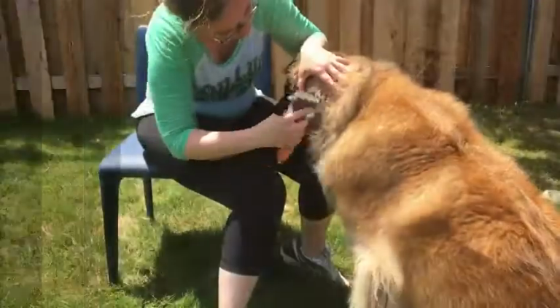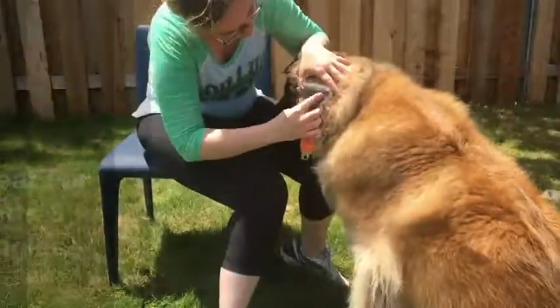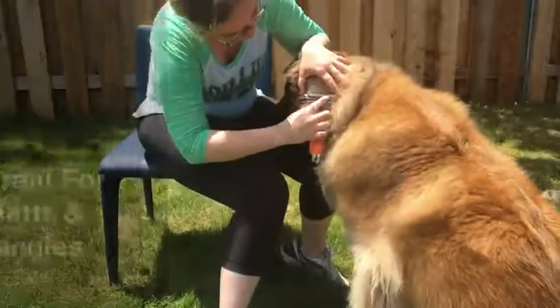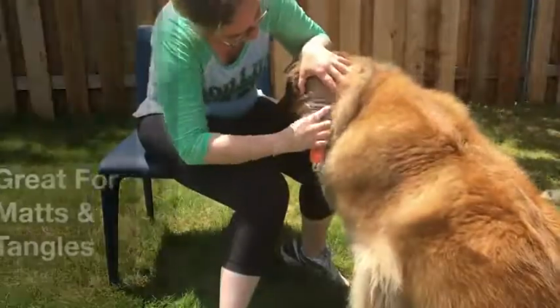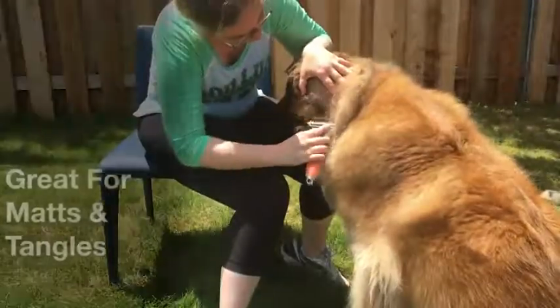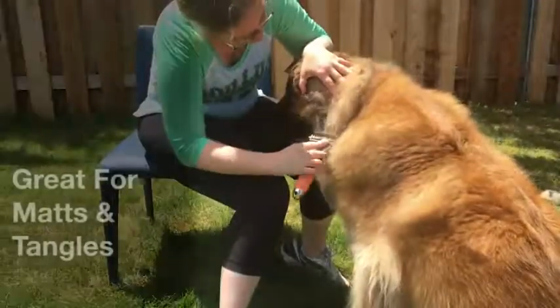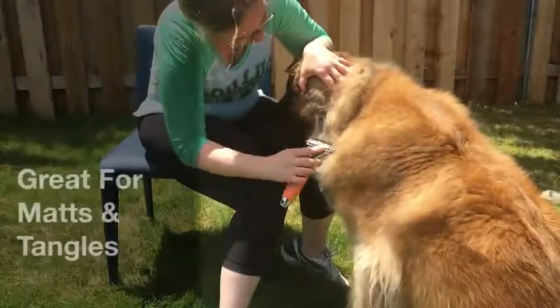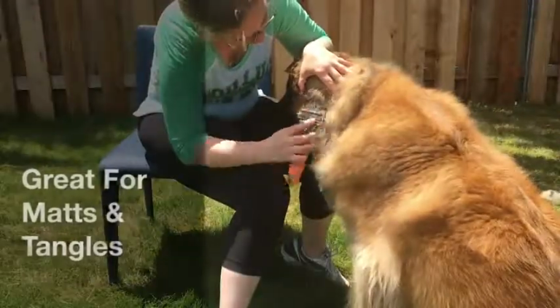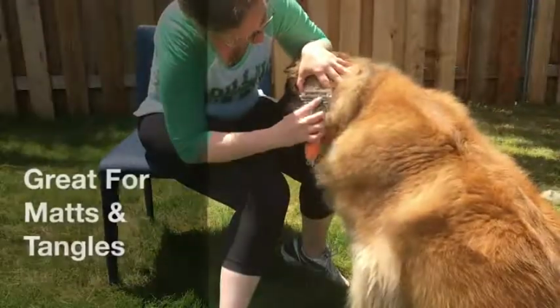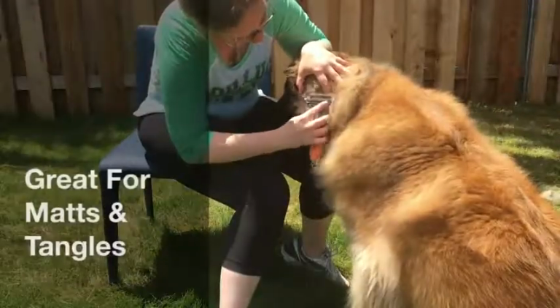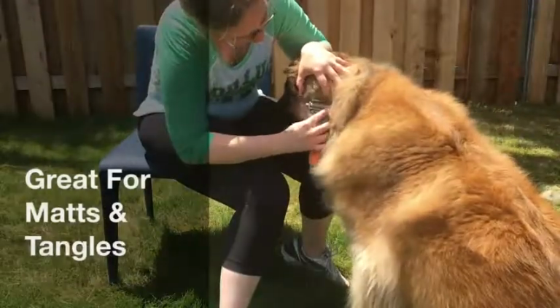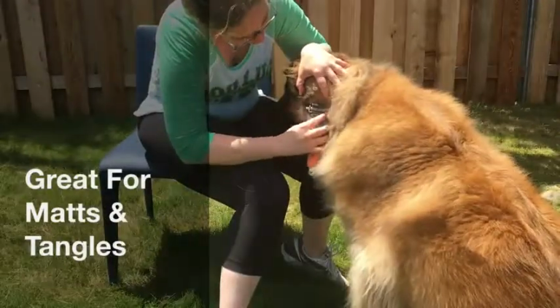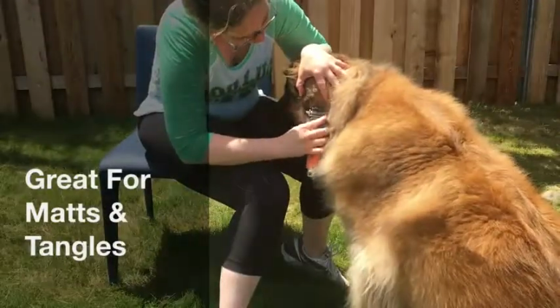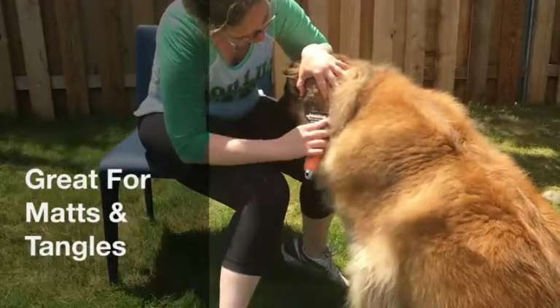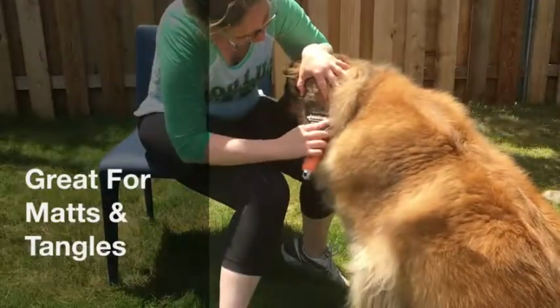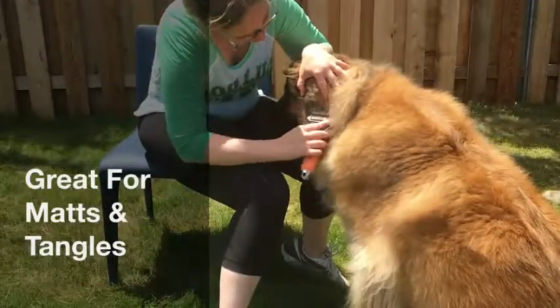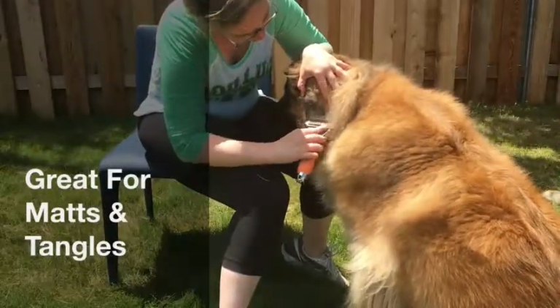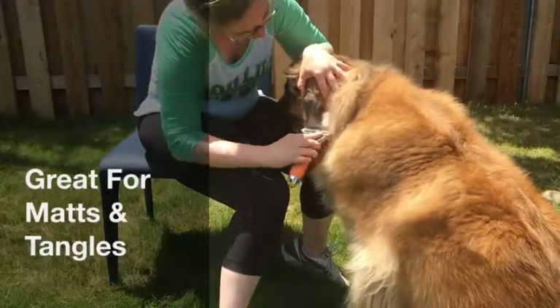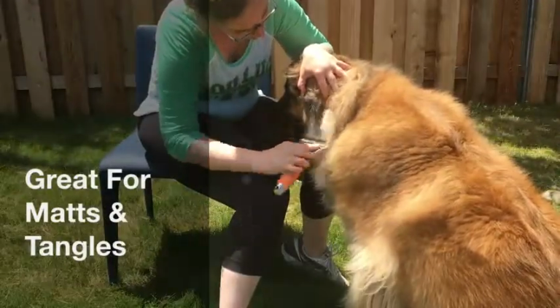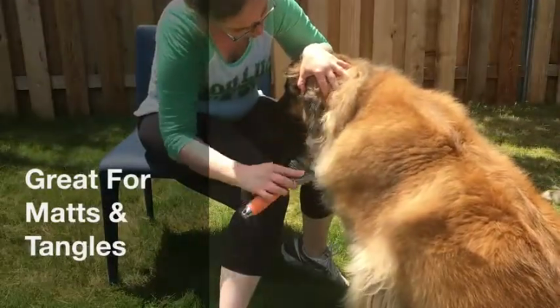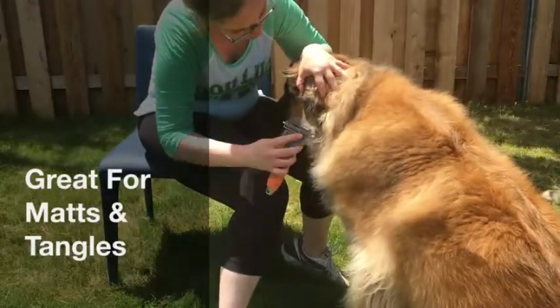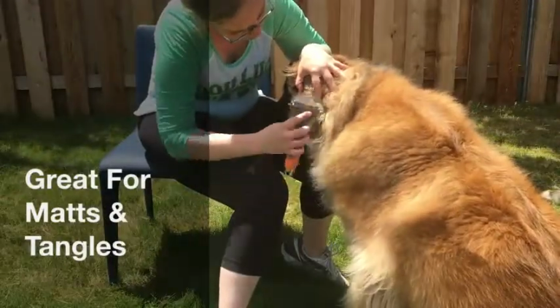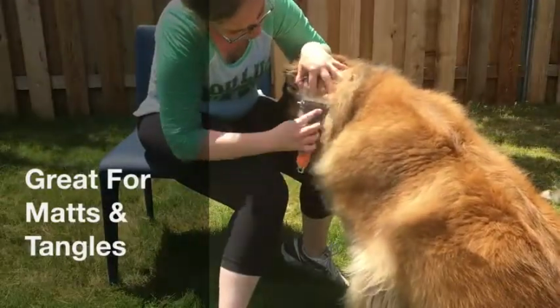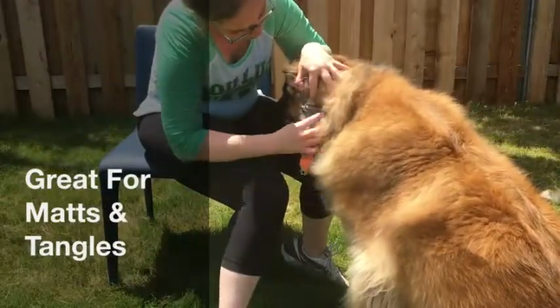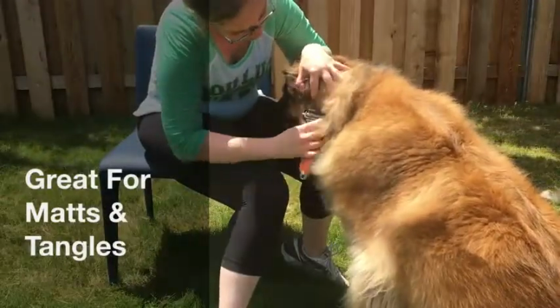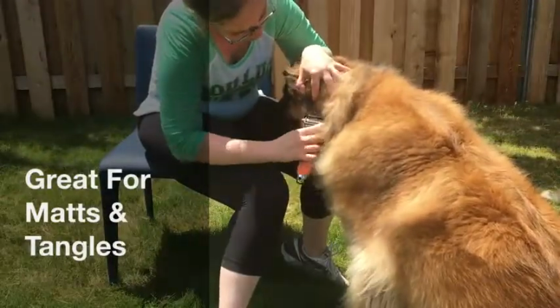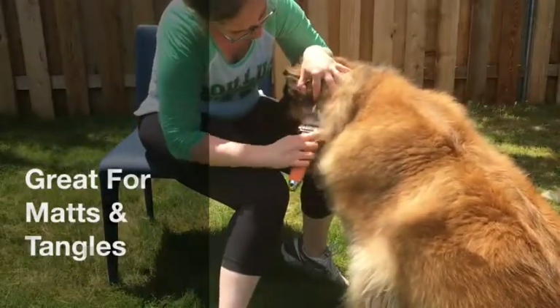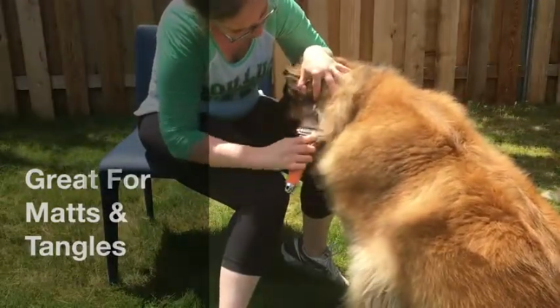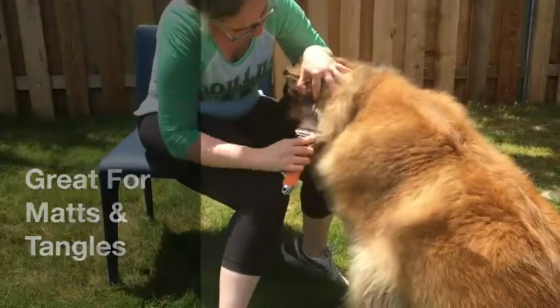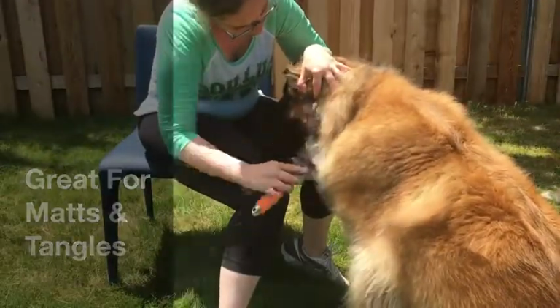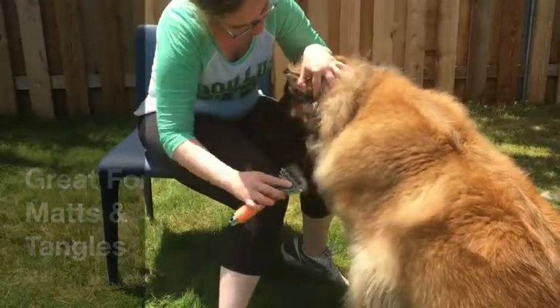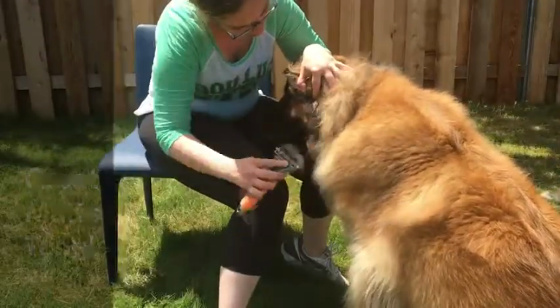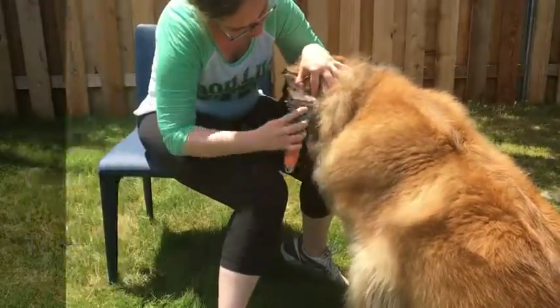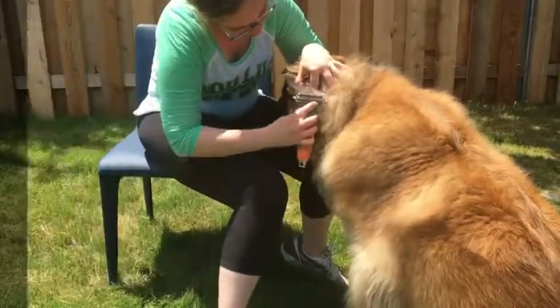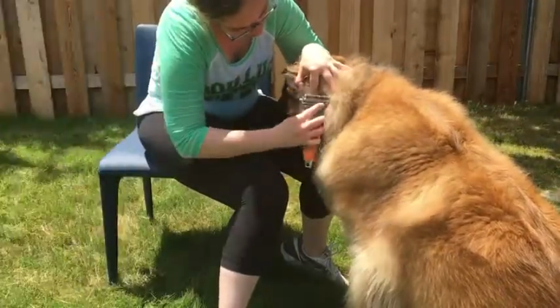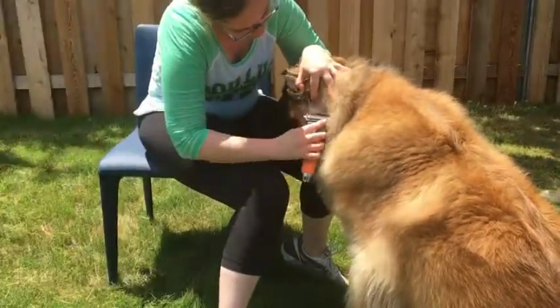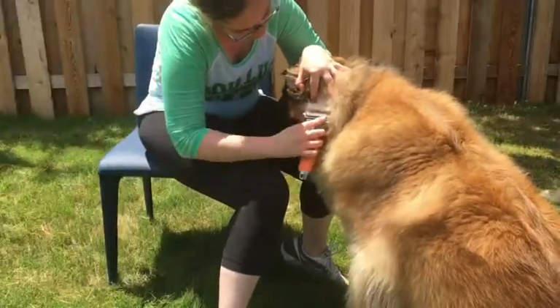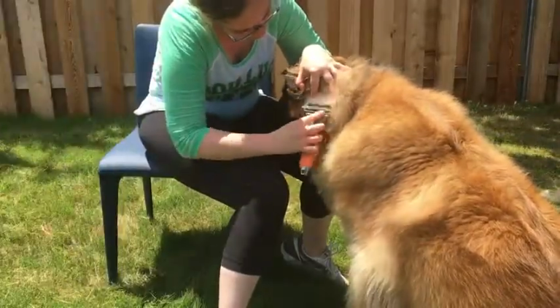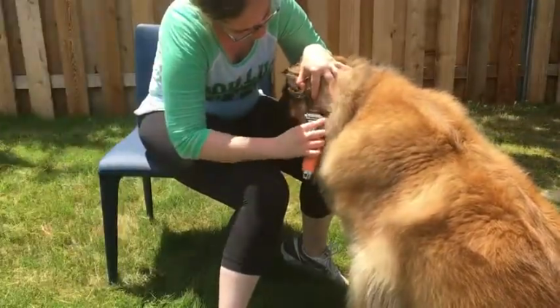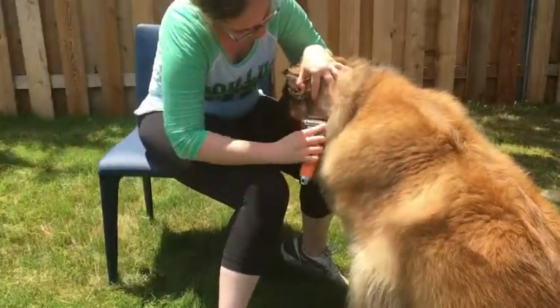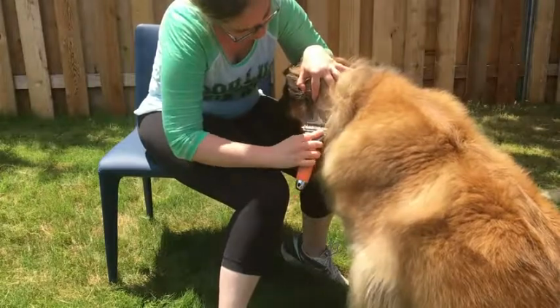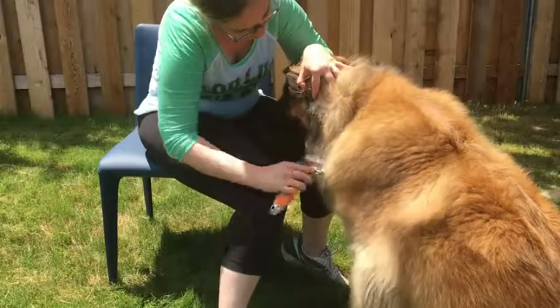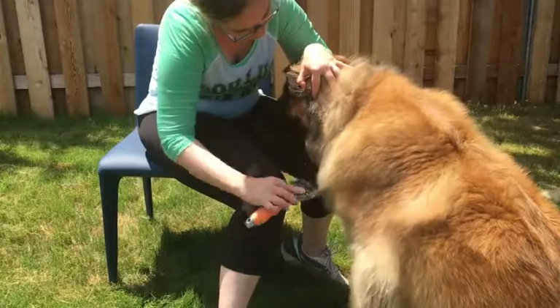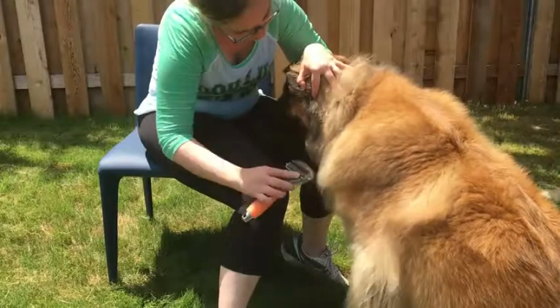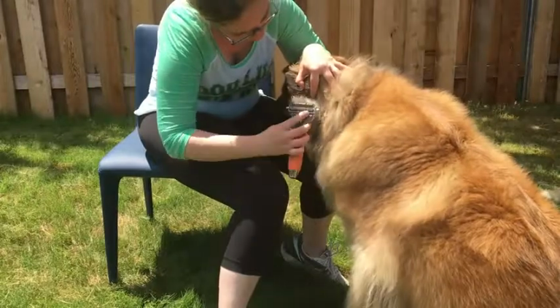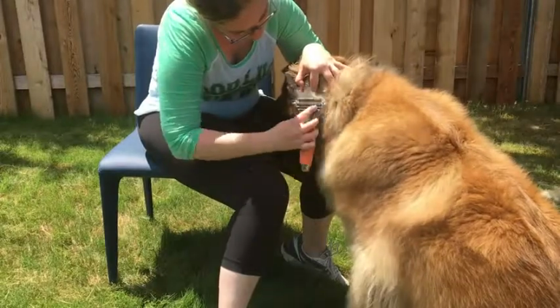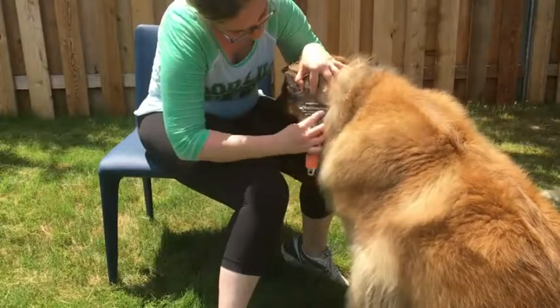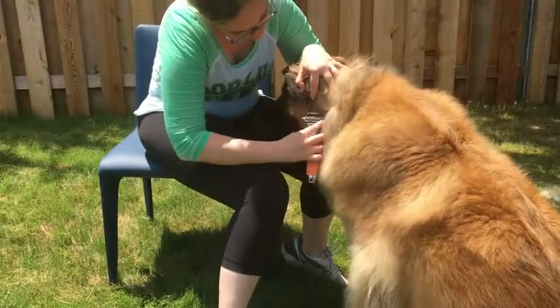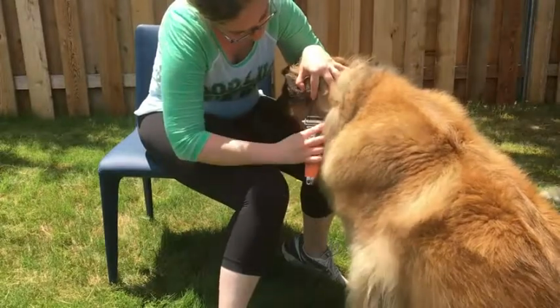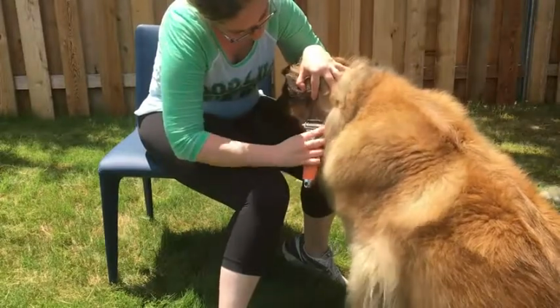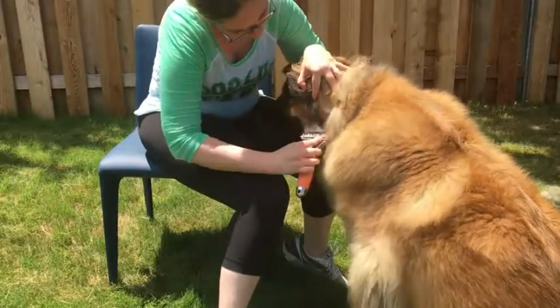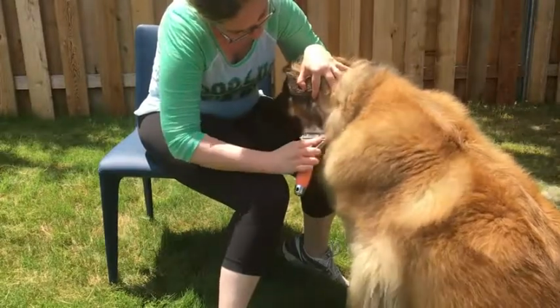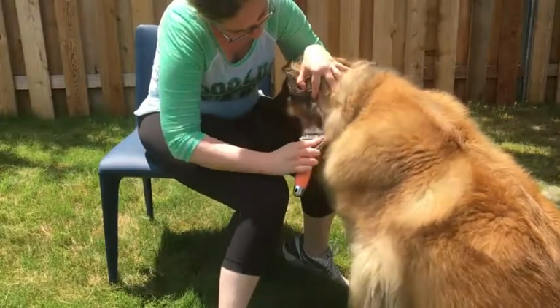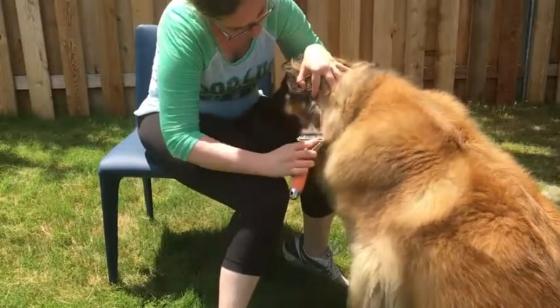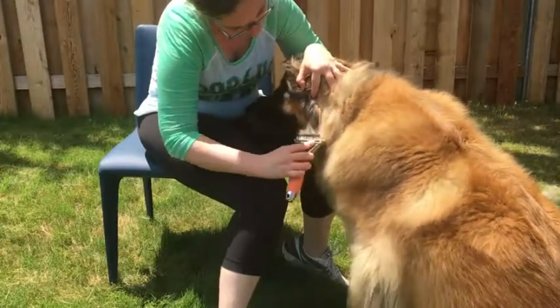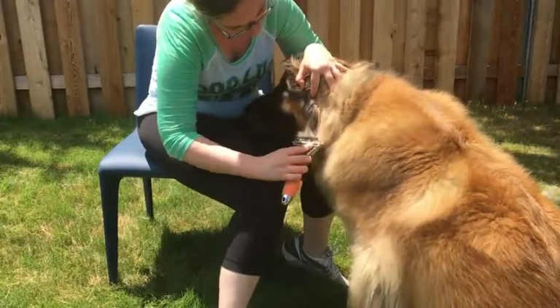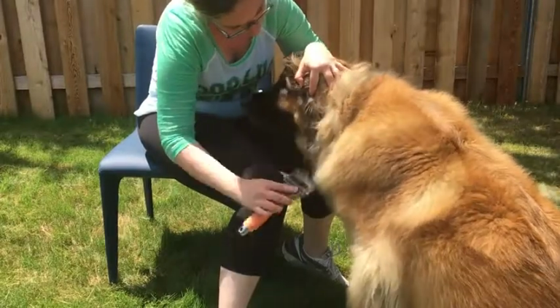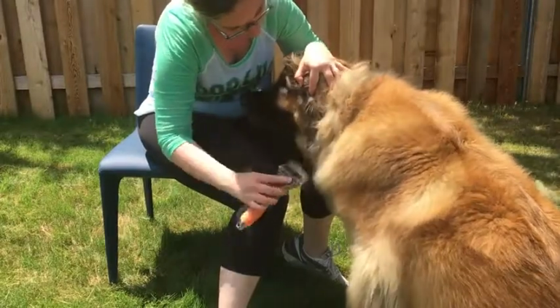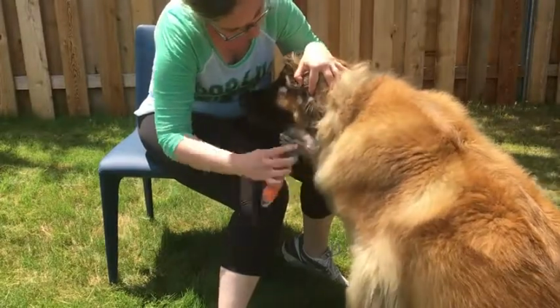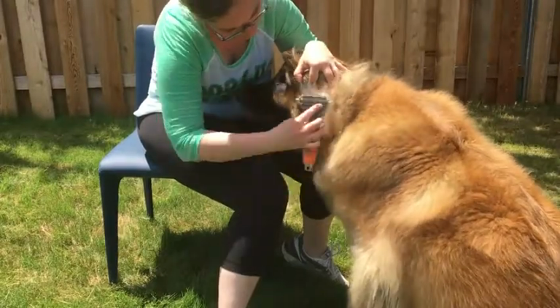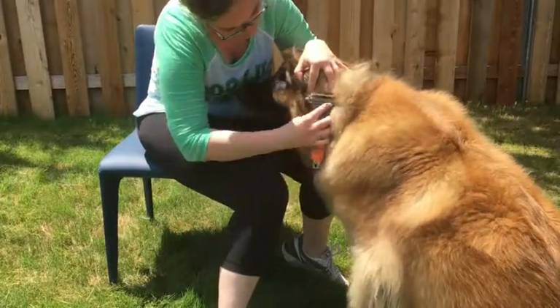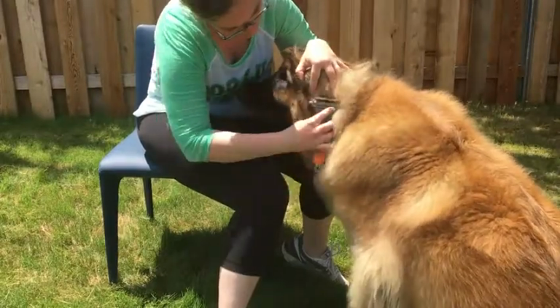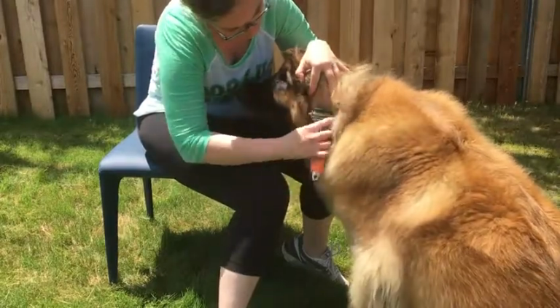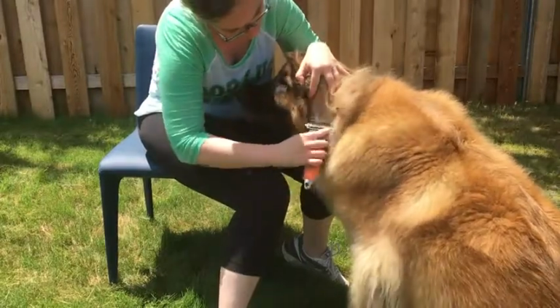Start with the side that has fewer teeth, brushing with short strokes to work through the matted or tangled fur.